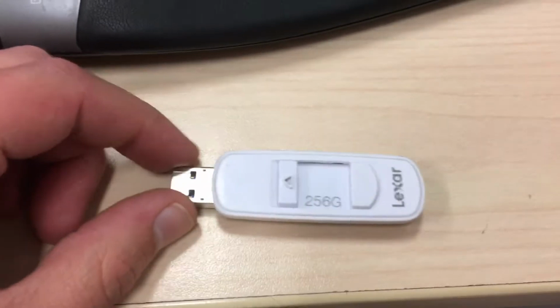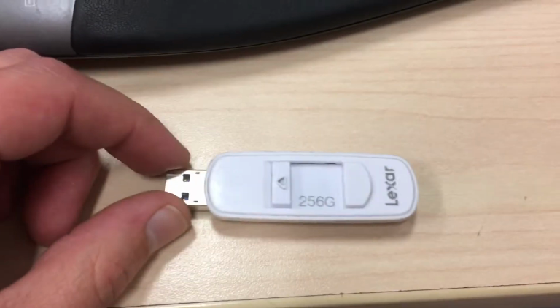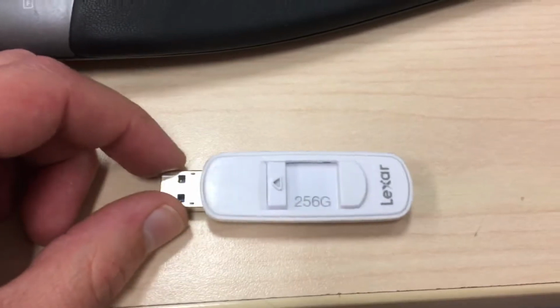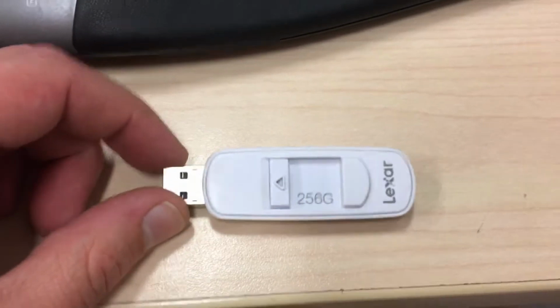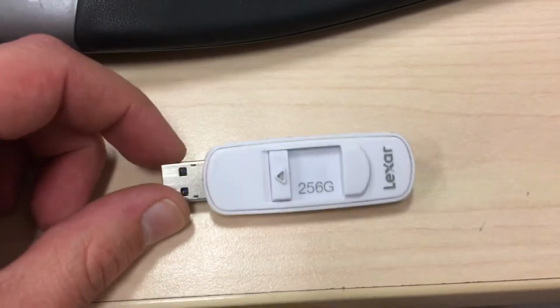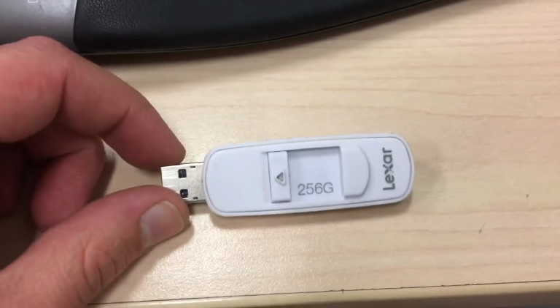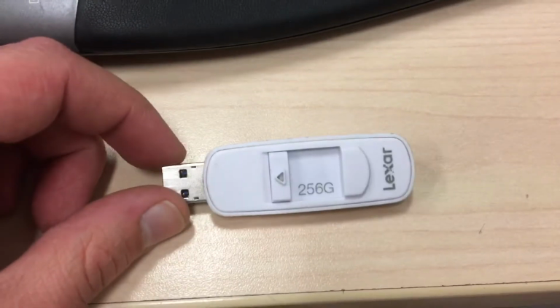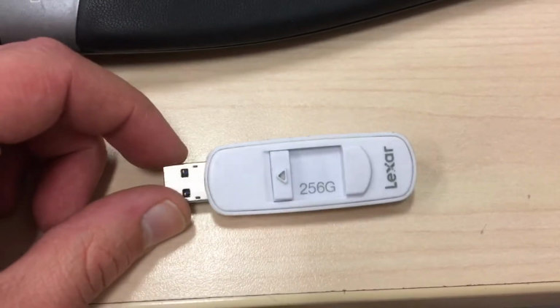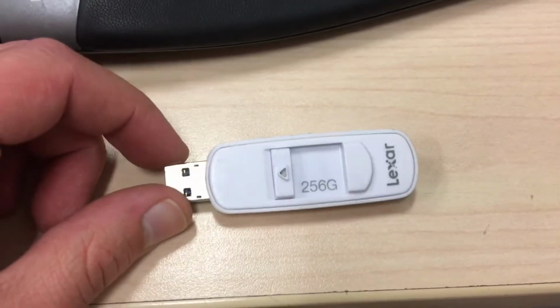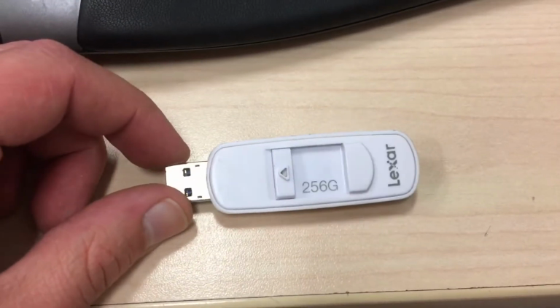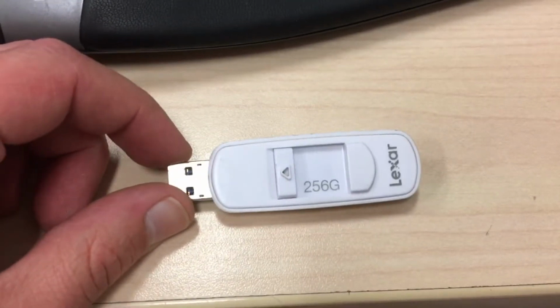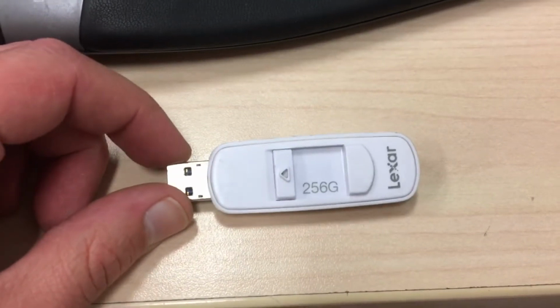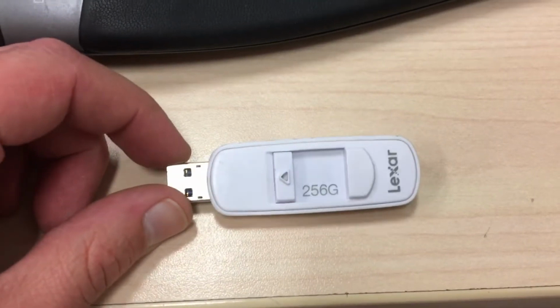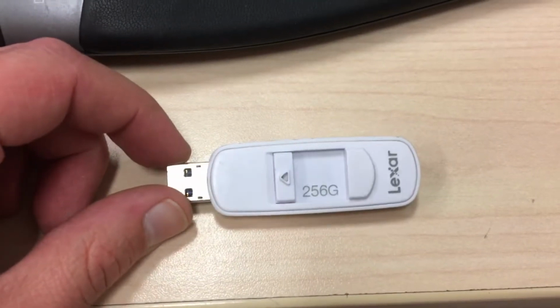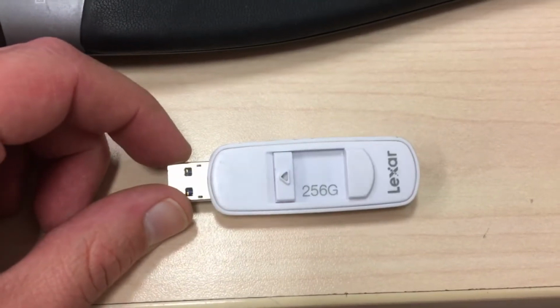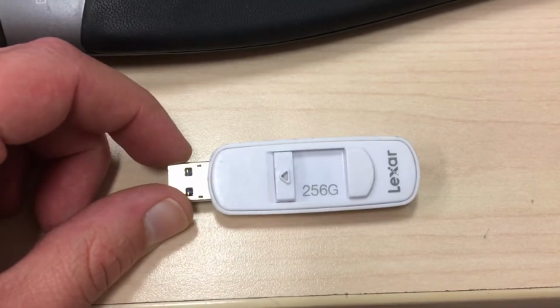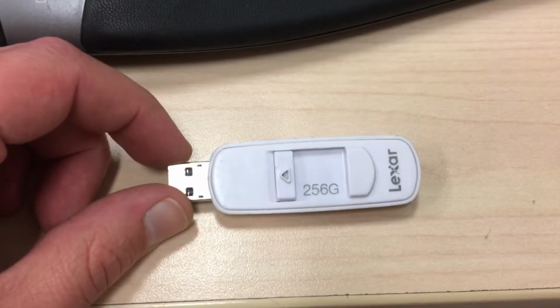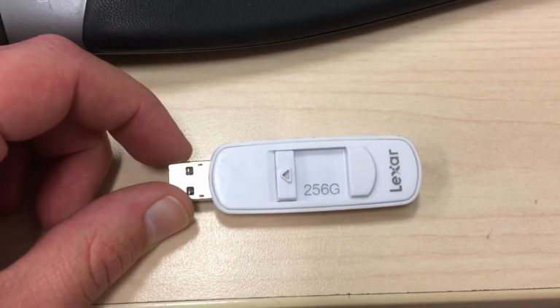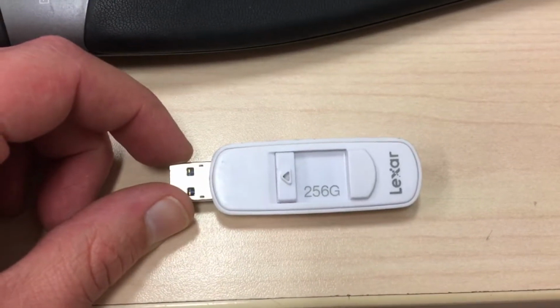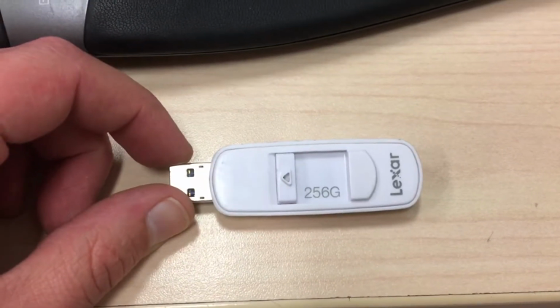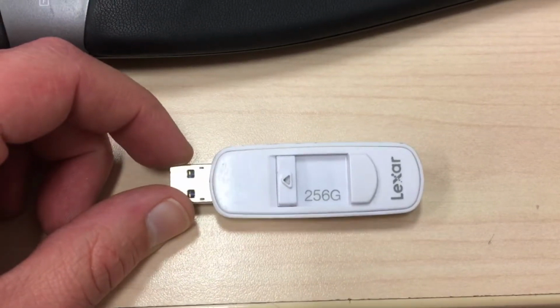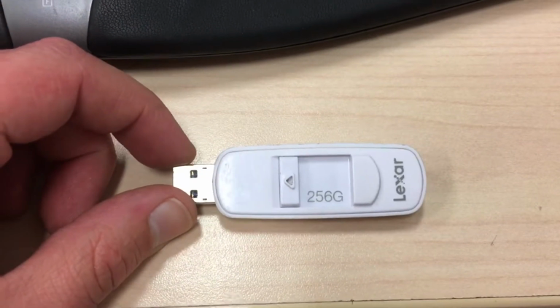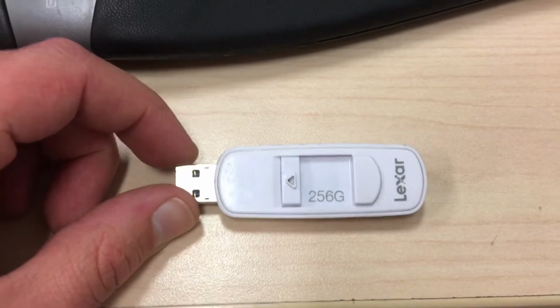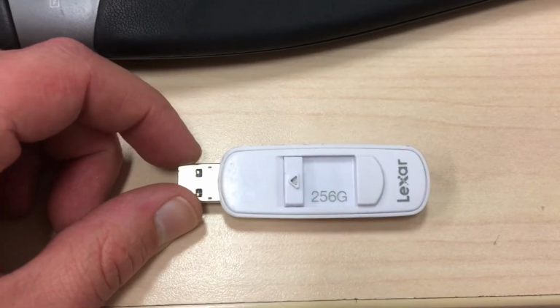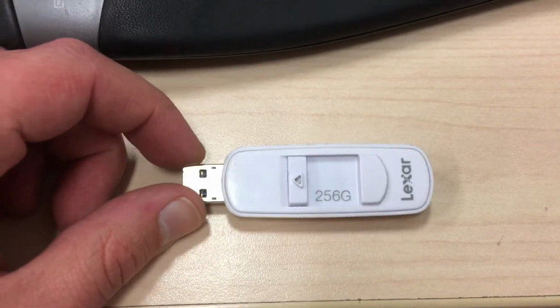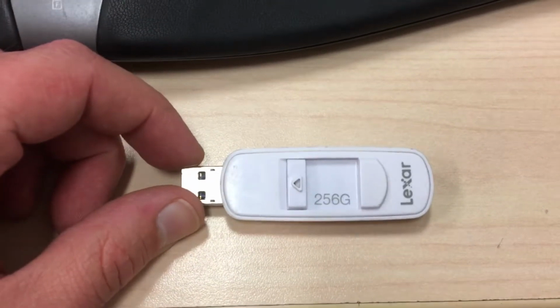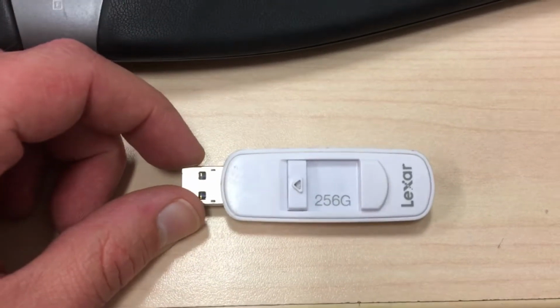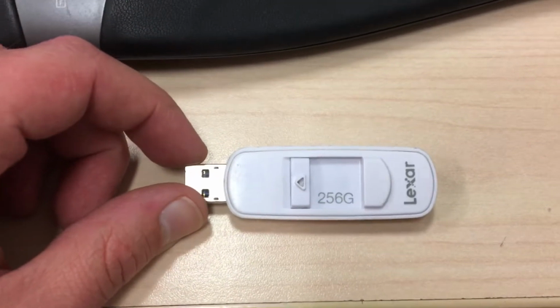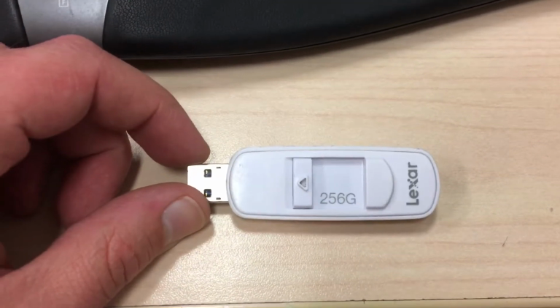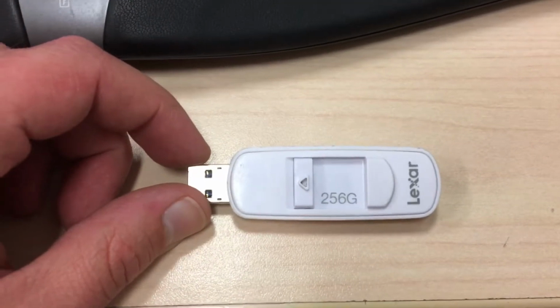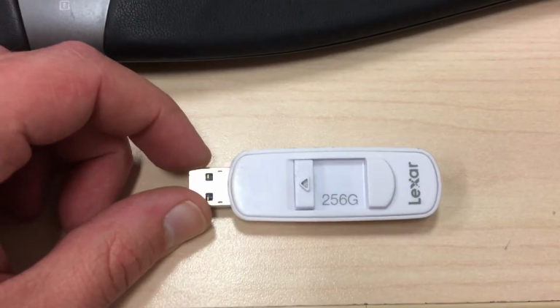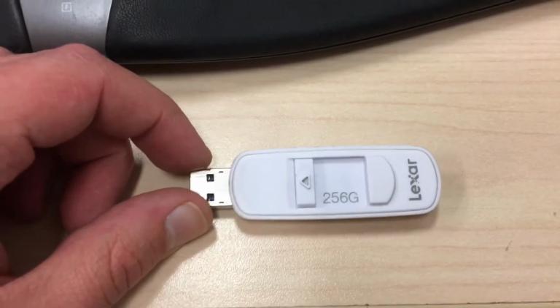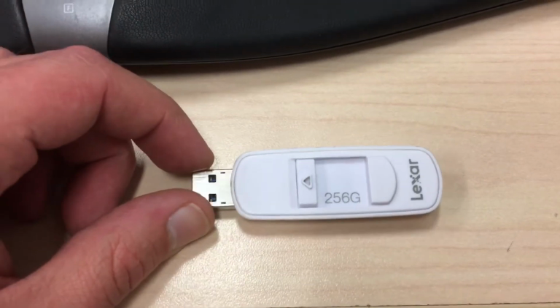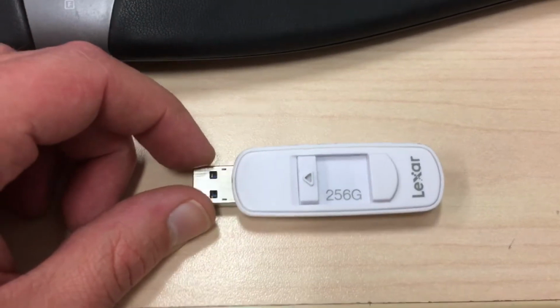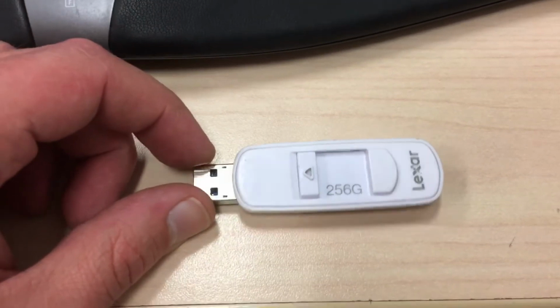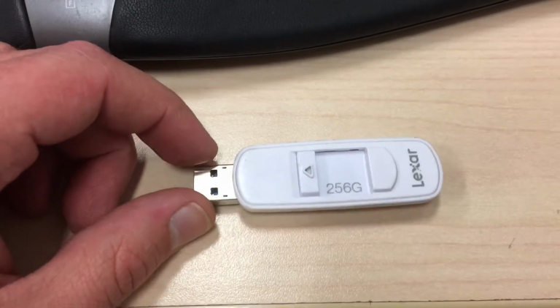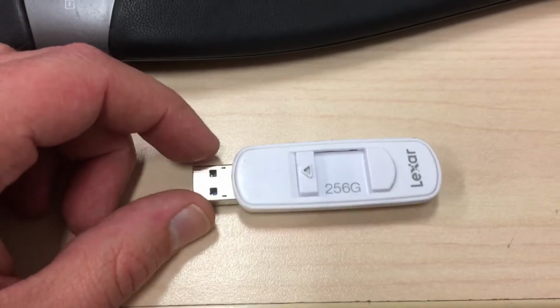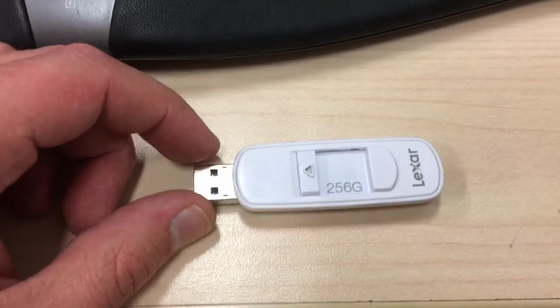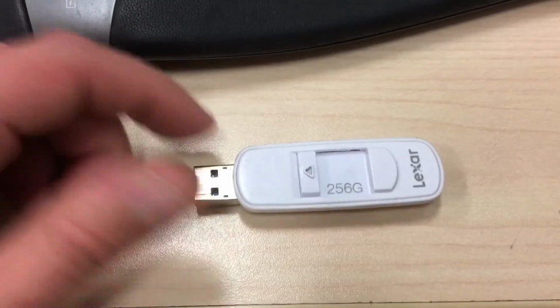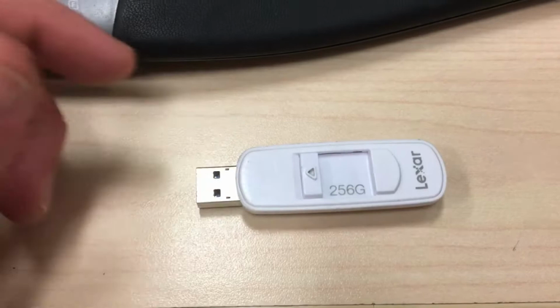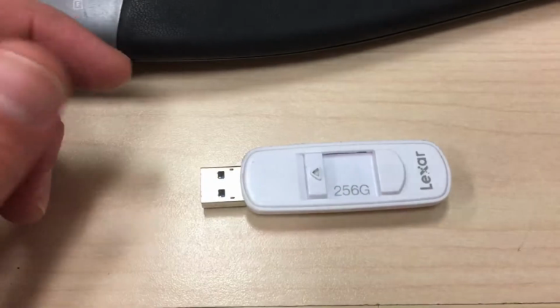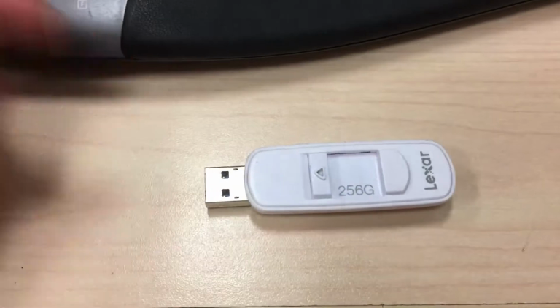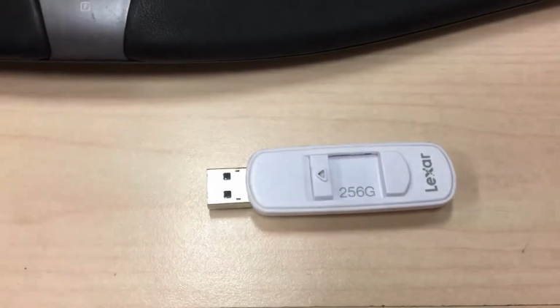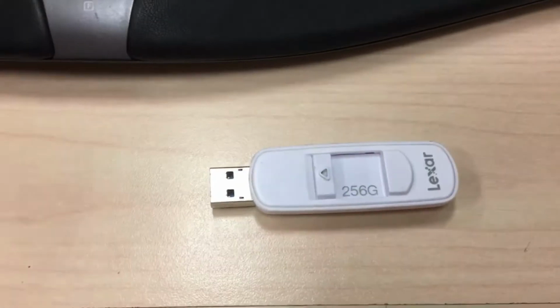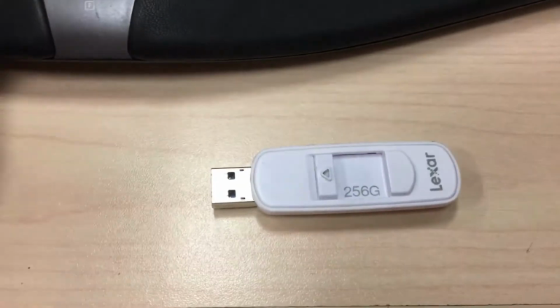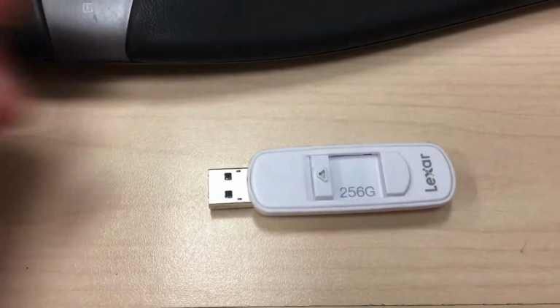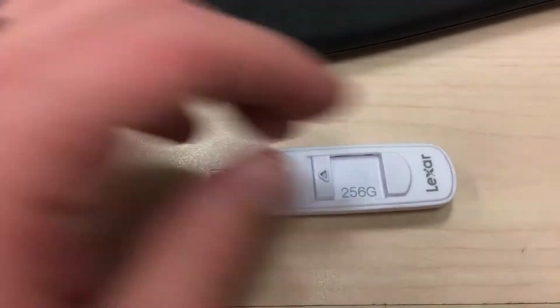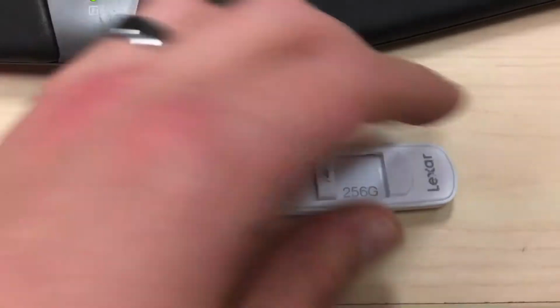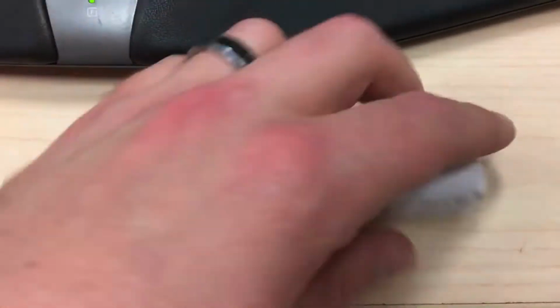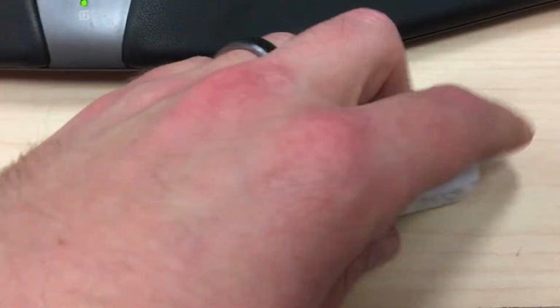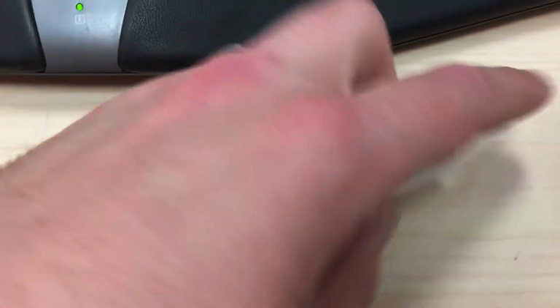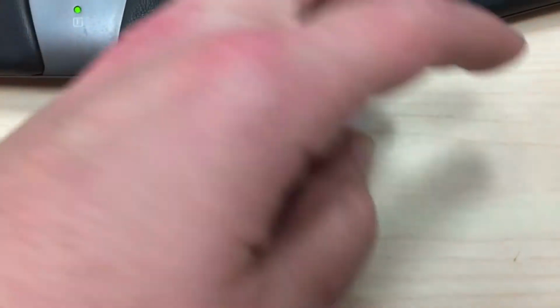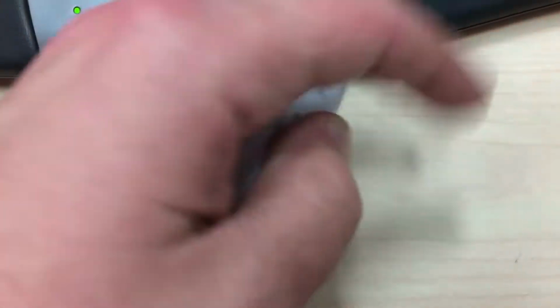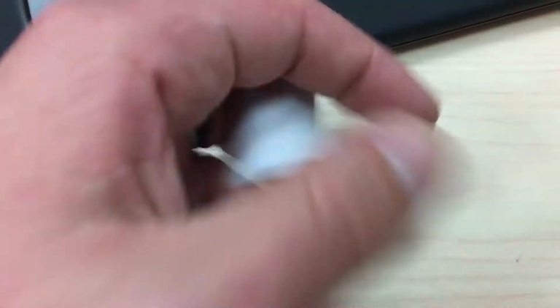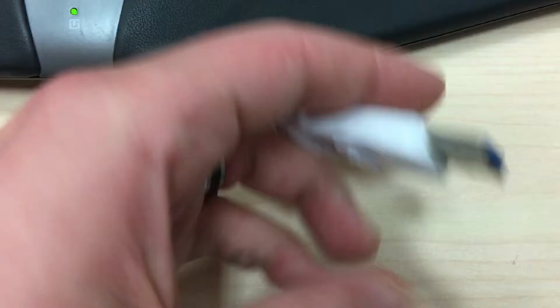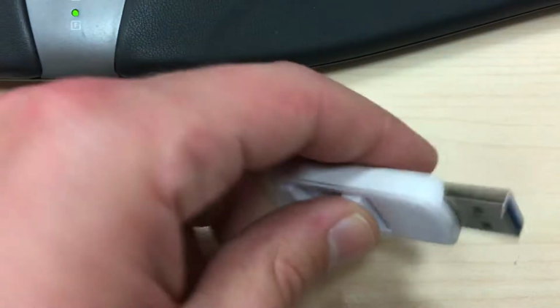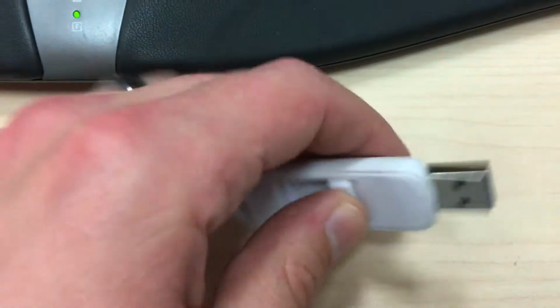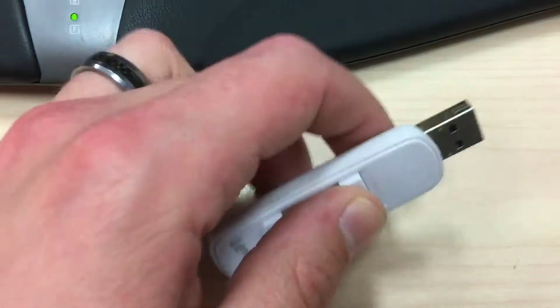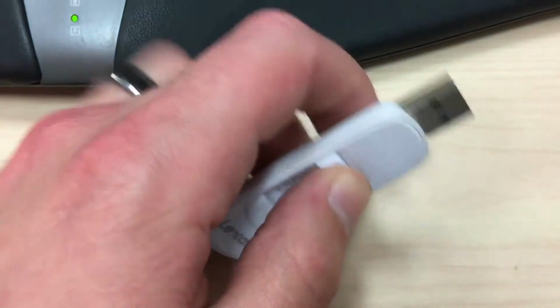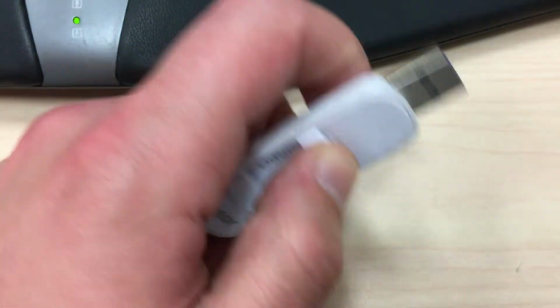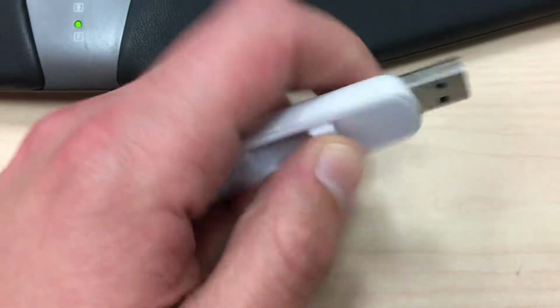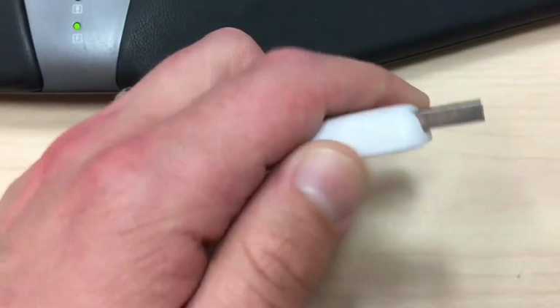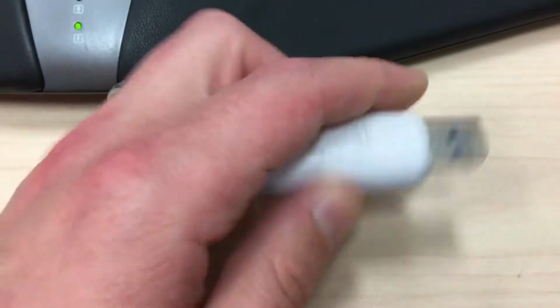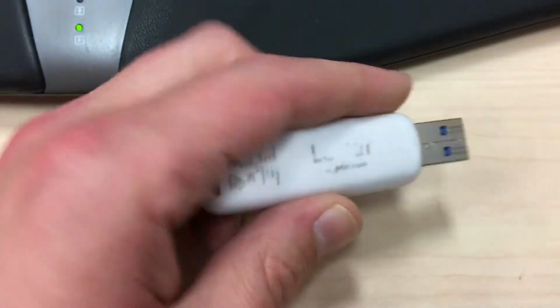Ladies and gentlemen of YouTube, today I want to do a quick little review of my Lexar 256GB USB stick.